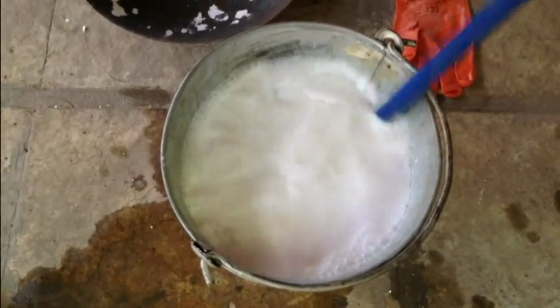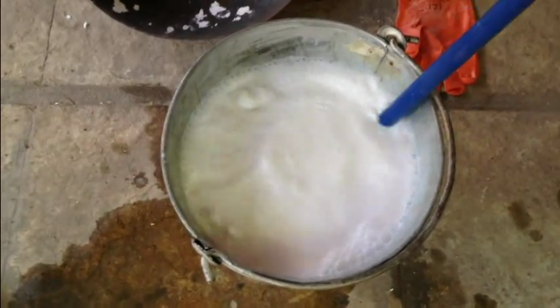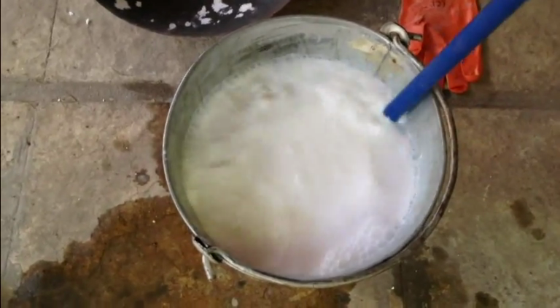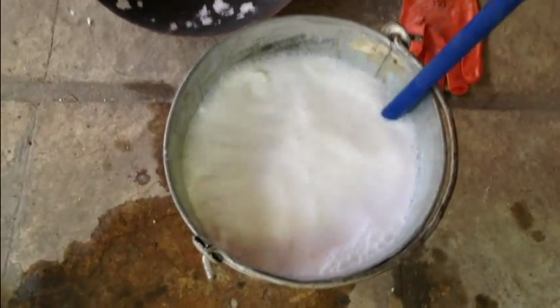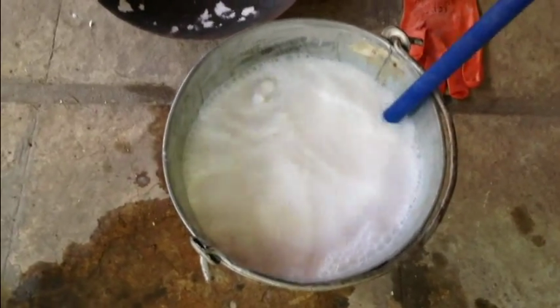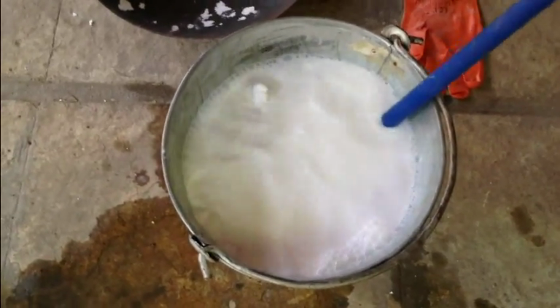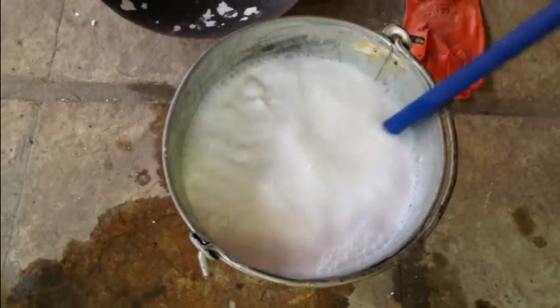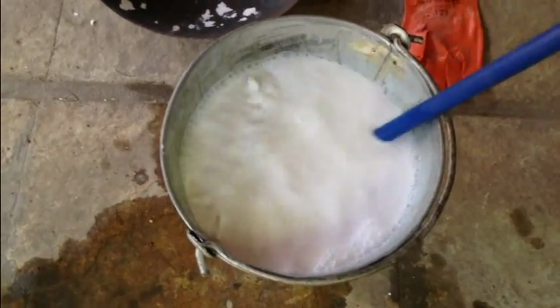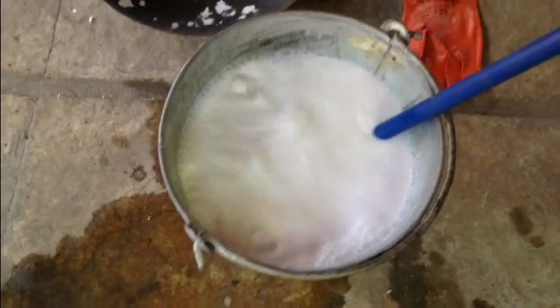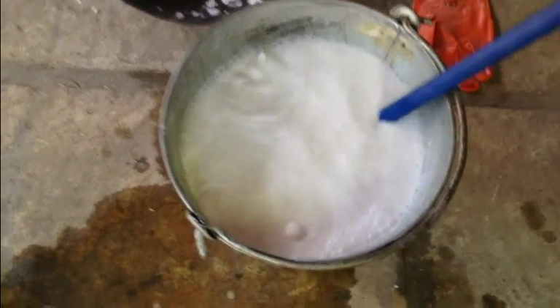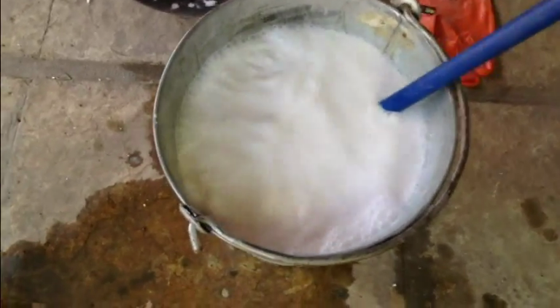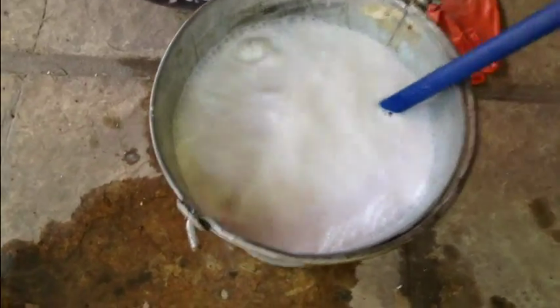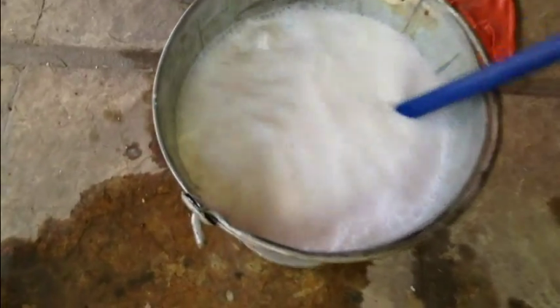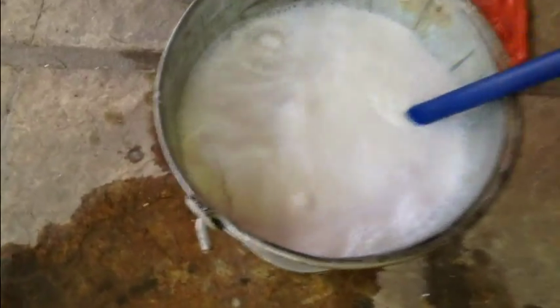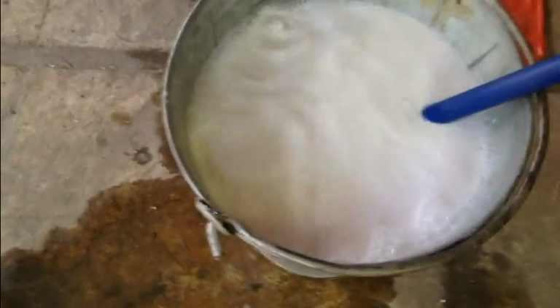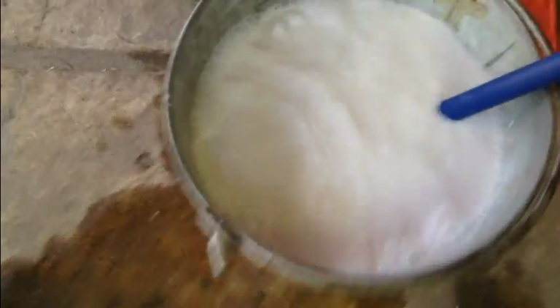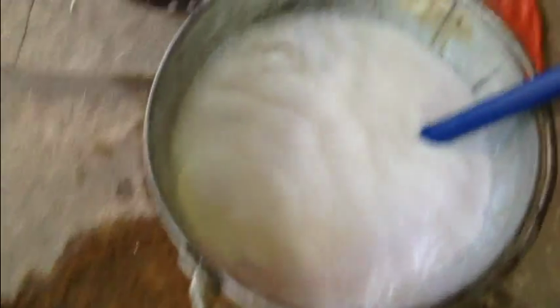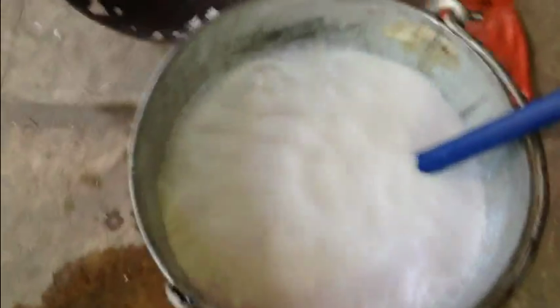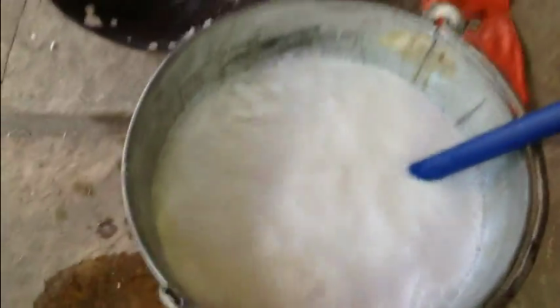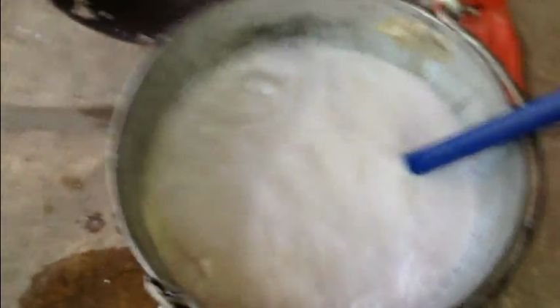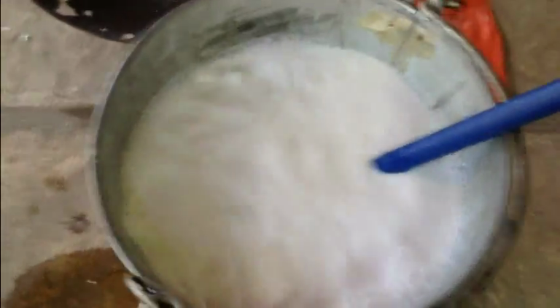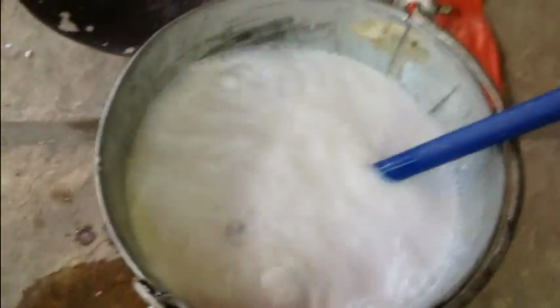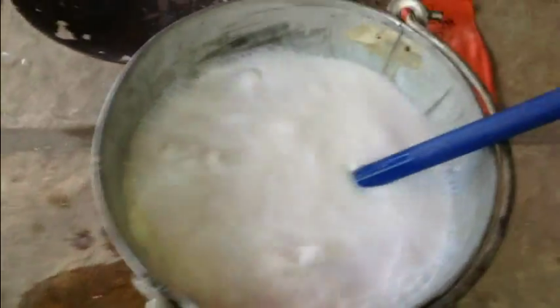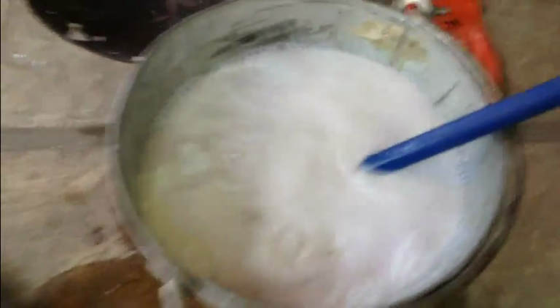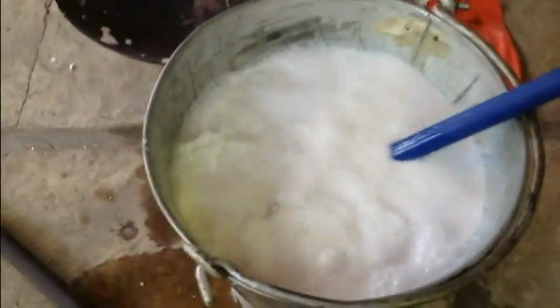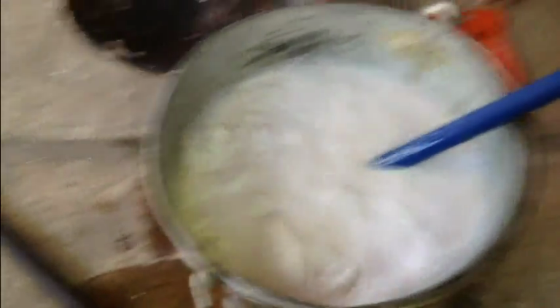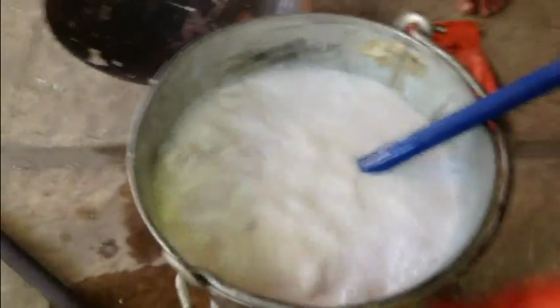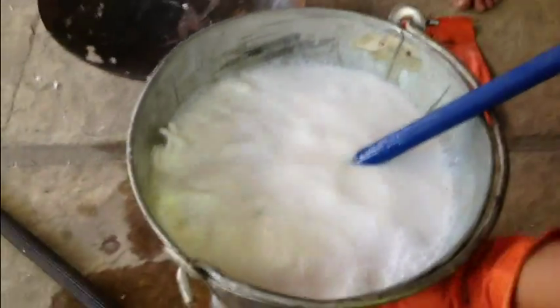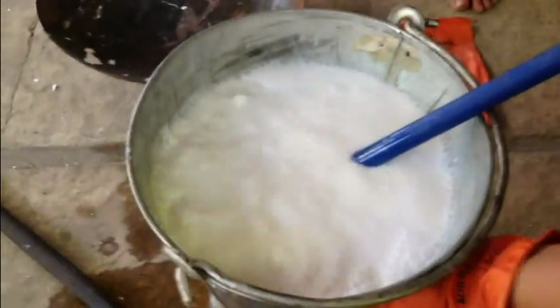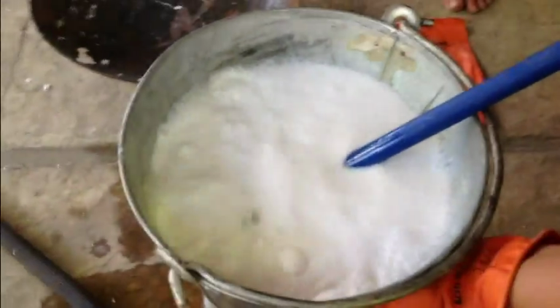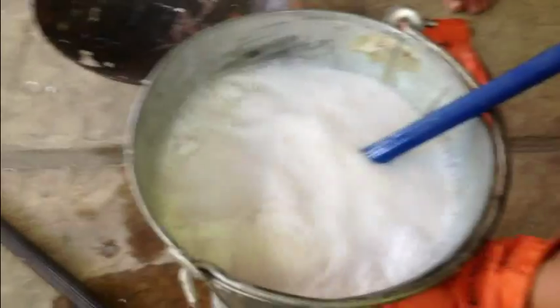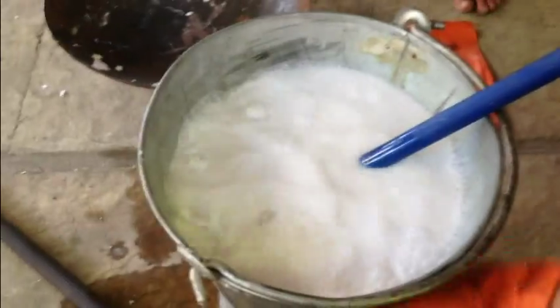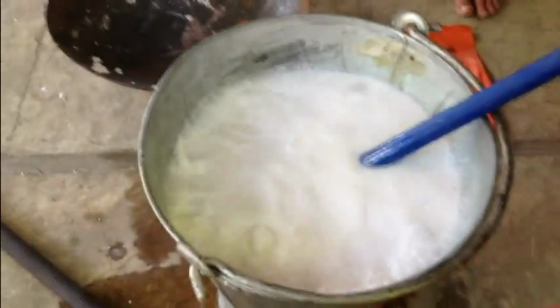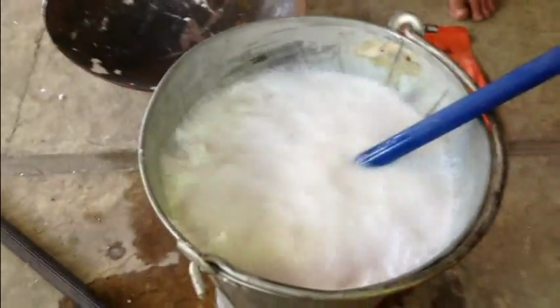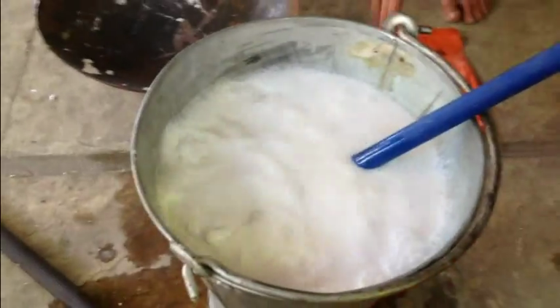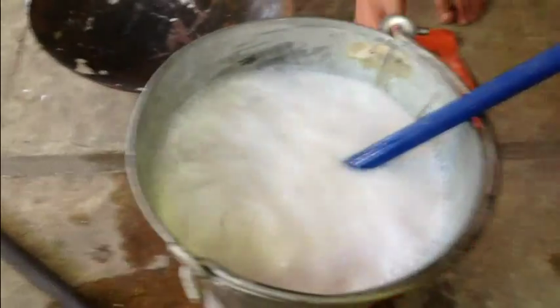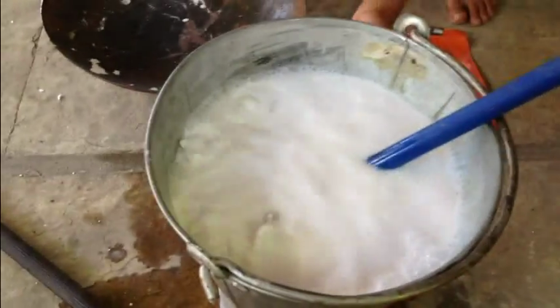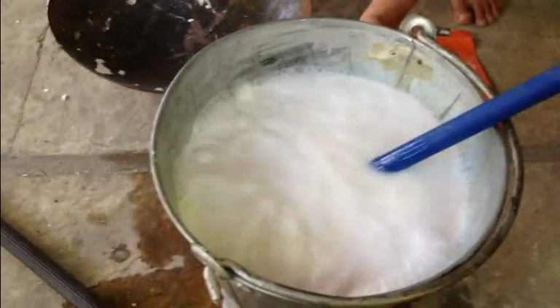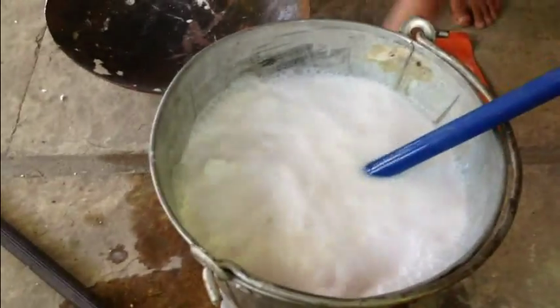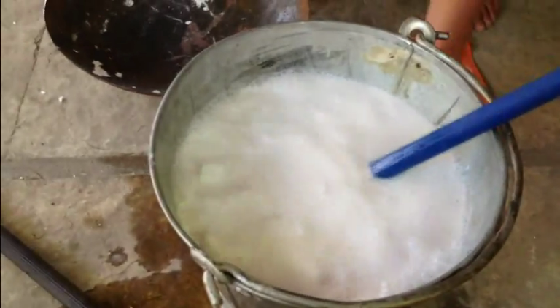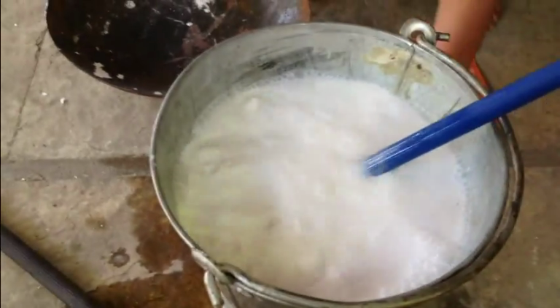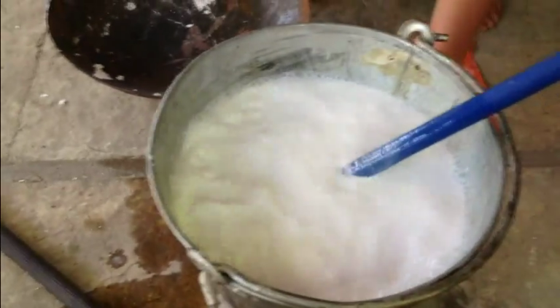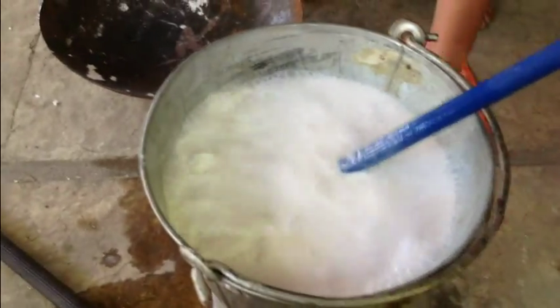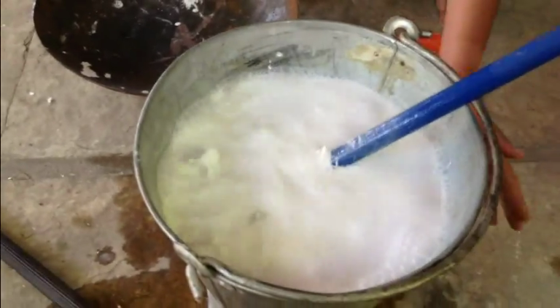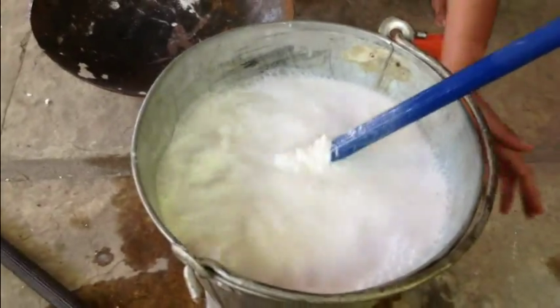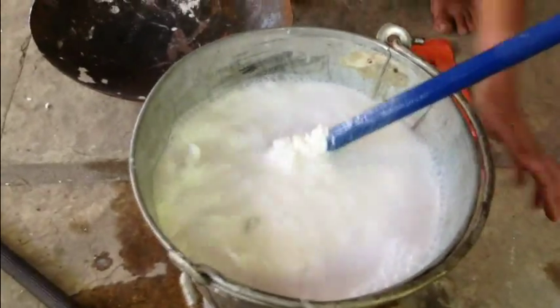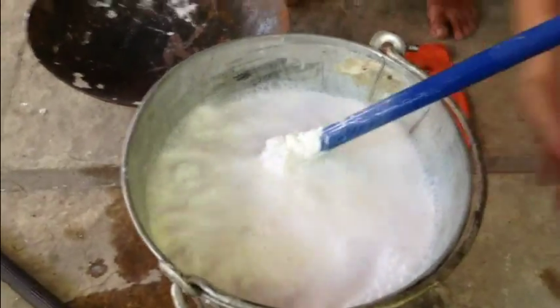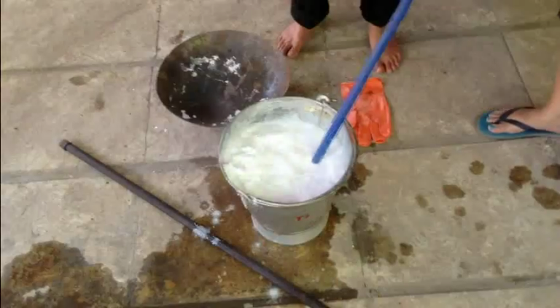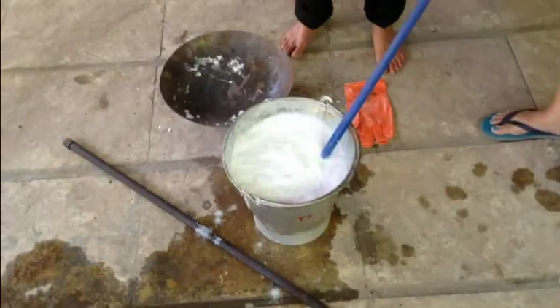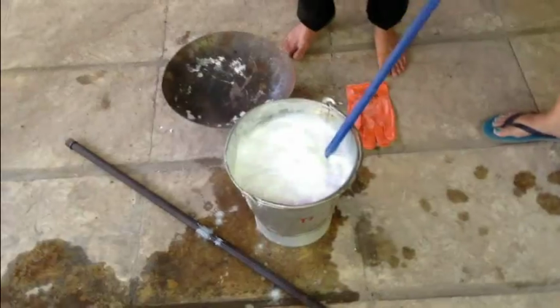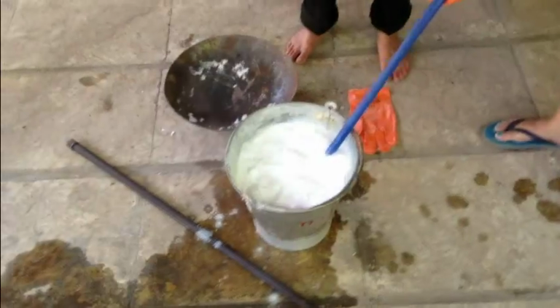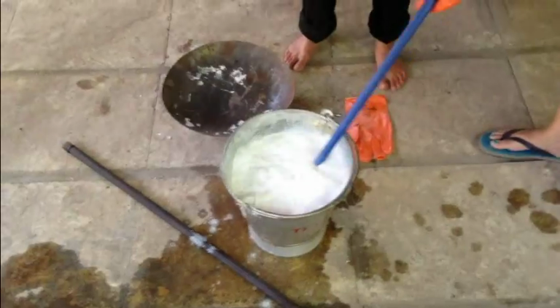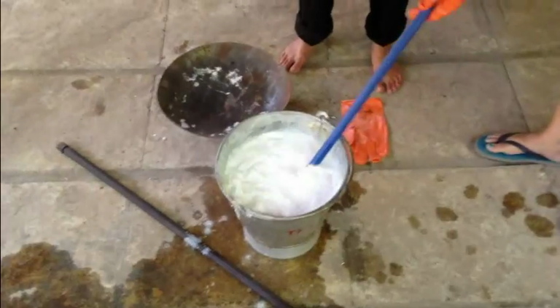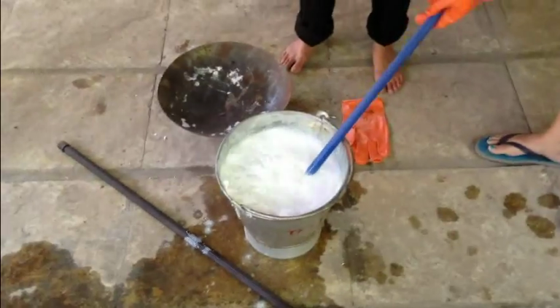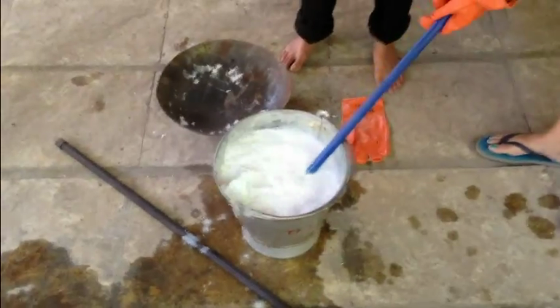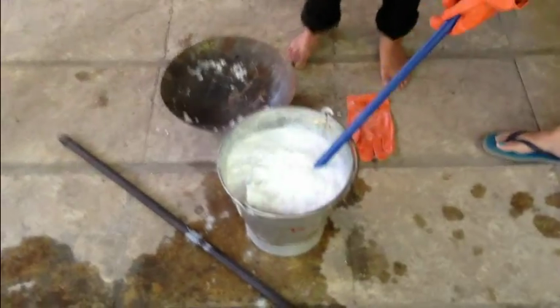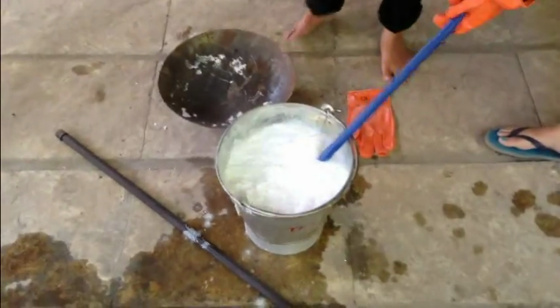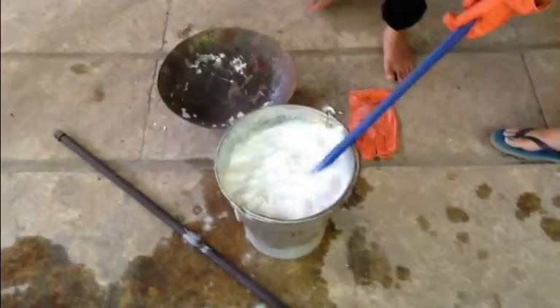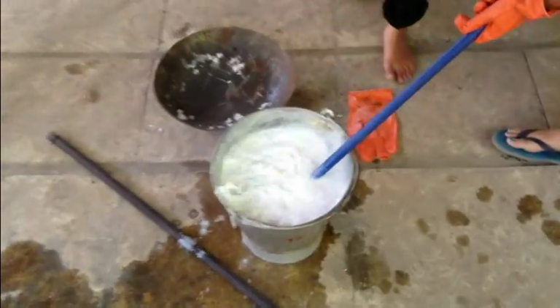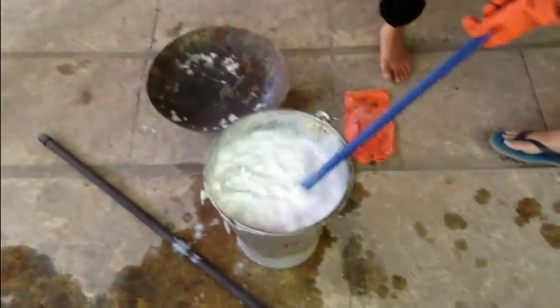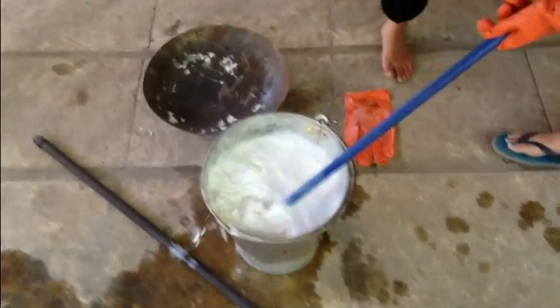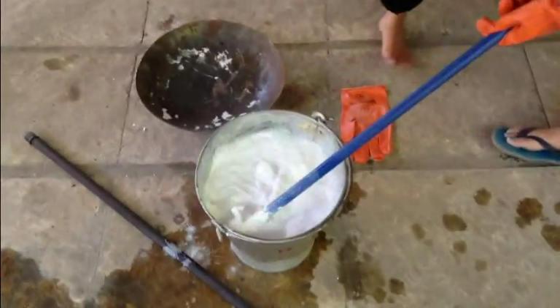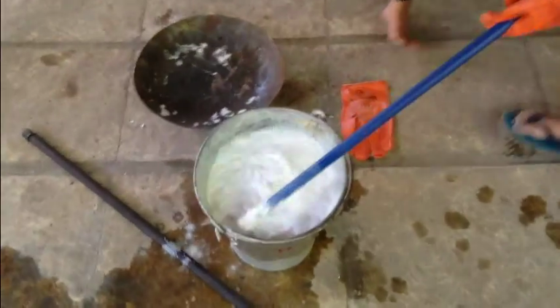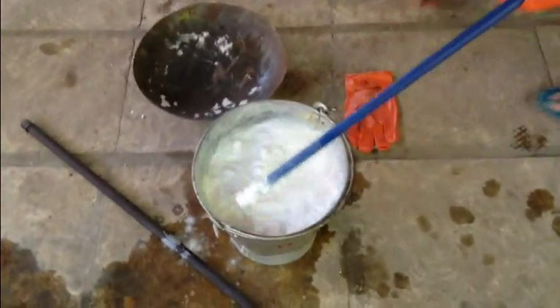Big blocks are getting disintegrated, it is bubbling. Just check the temperature — it is warm, it is hot. It is really boiling now.